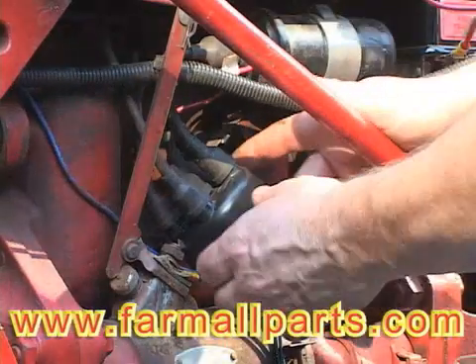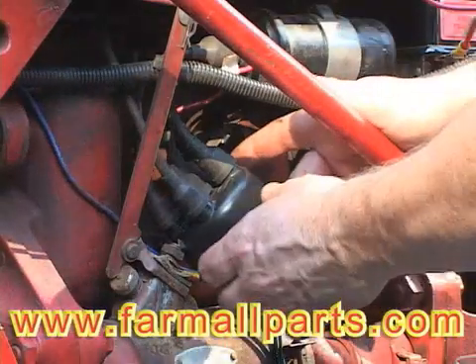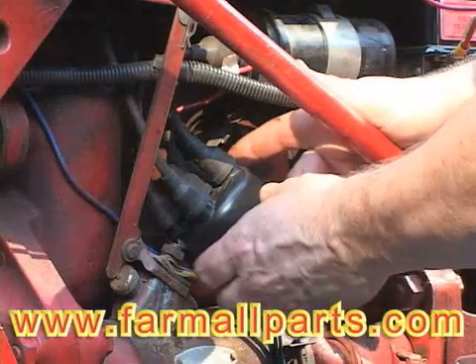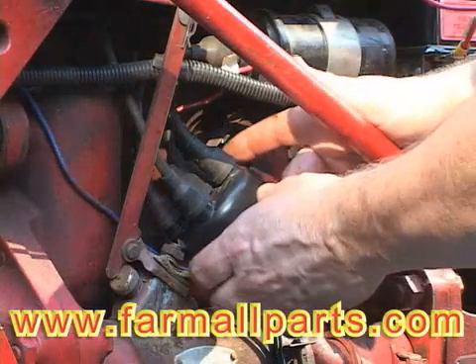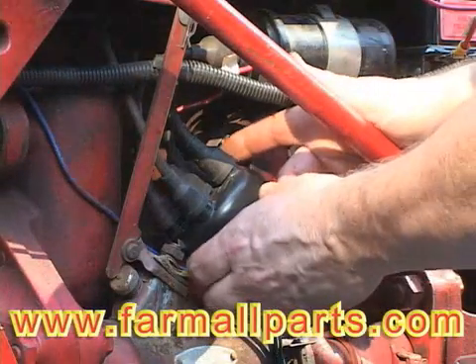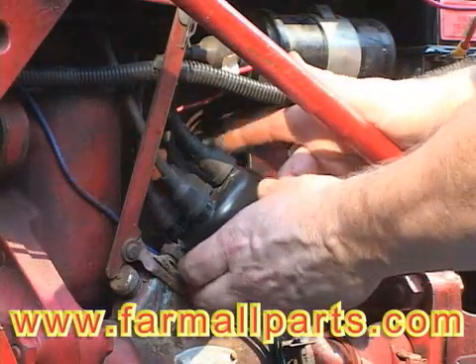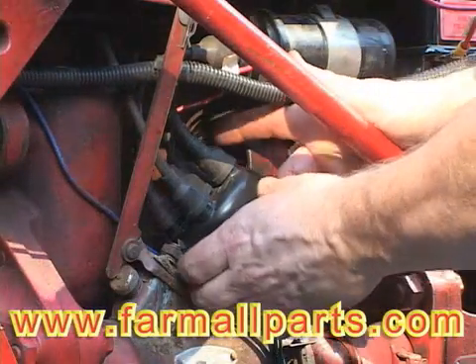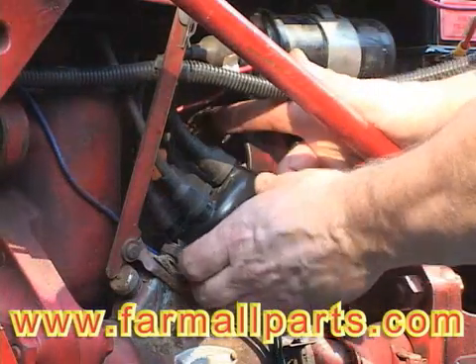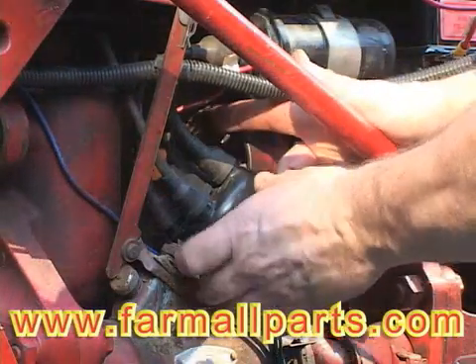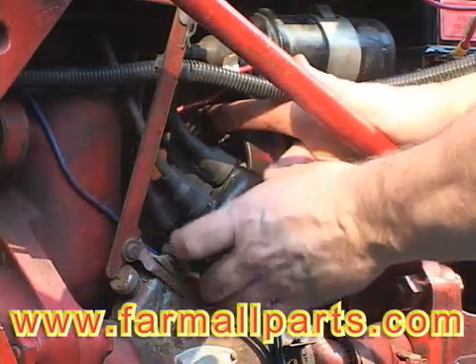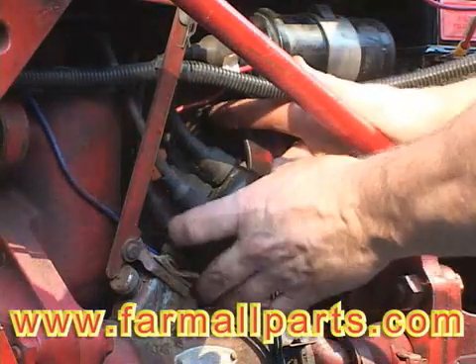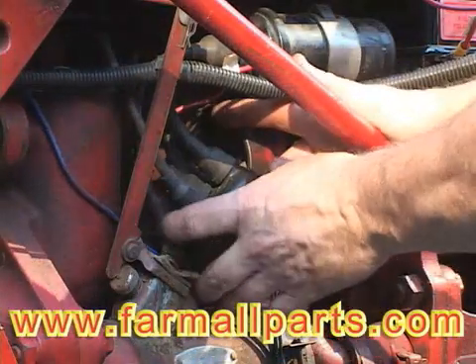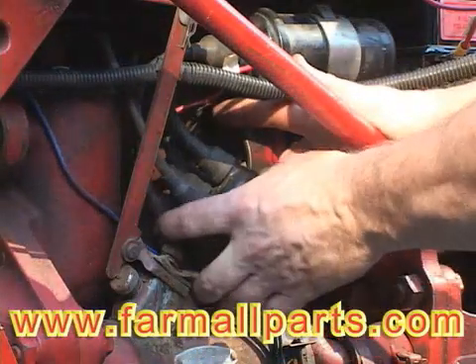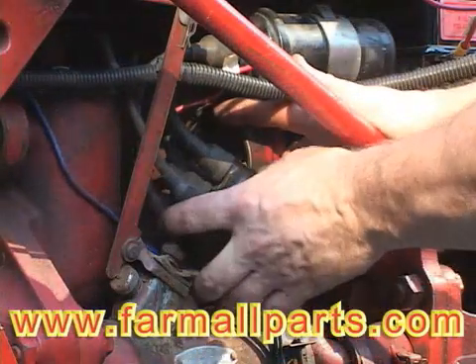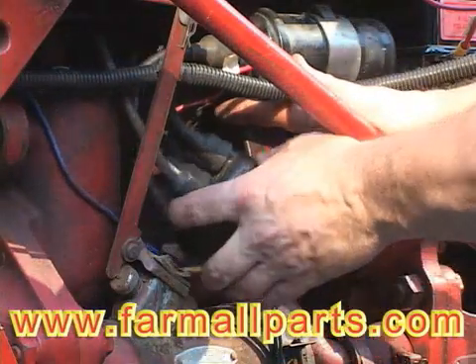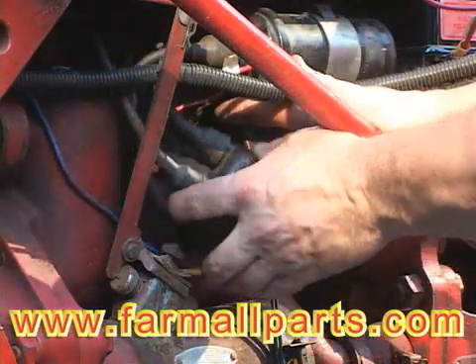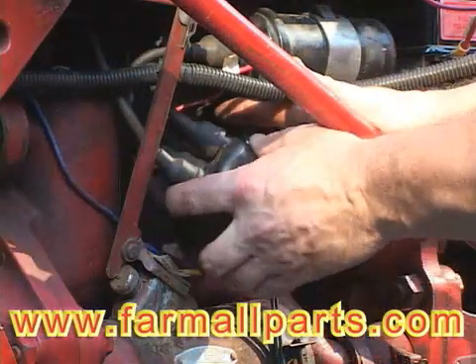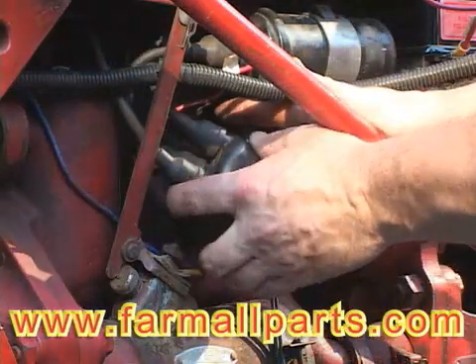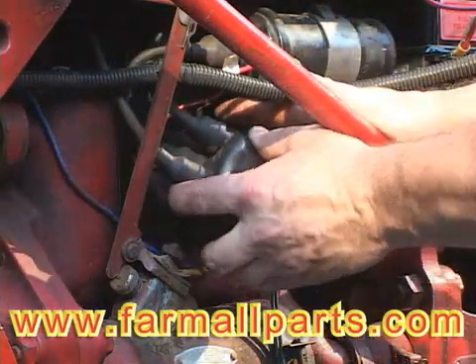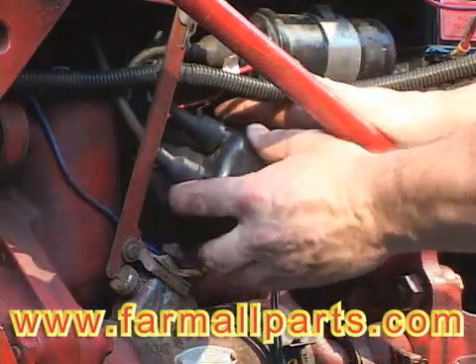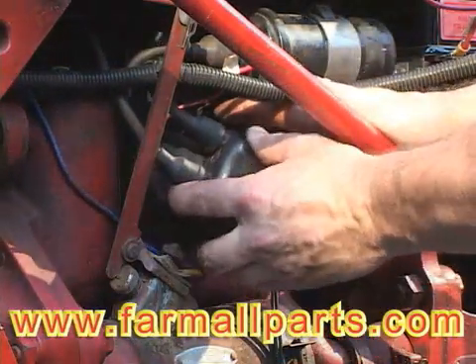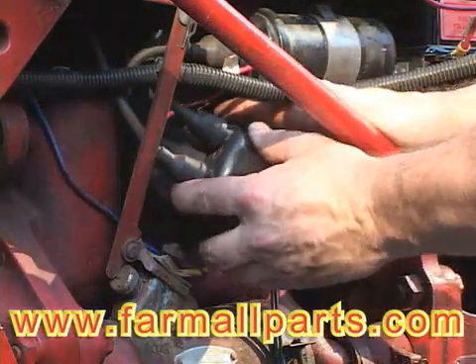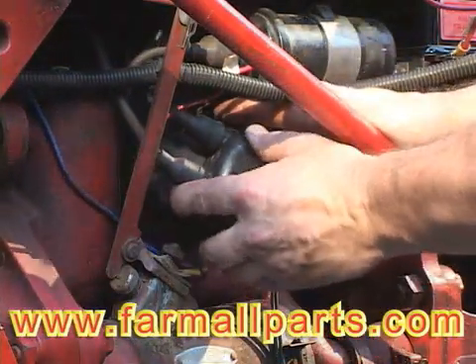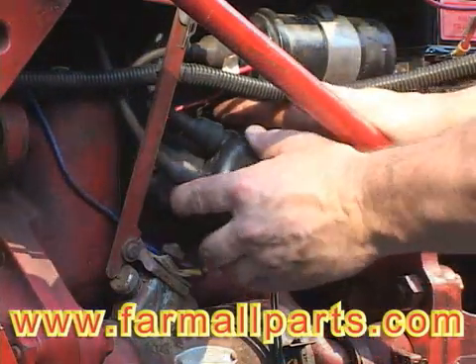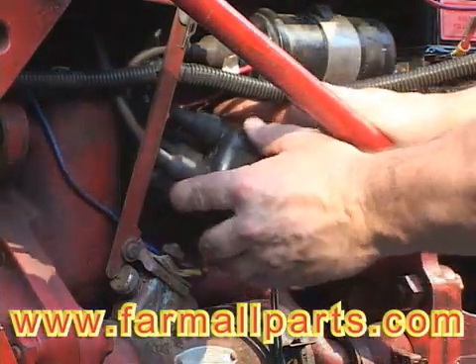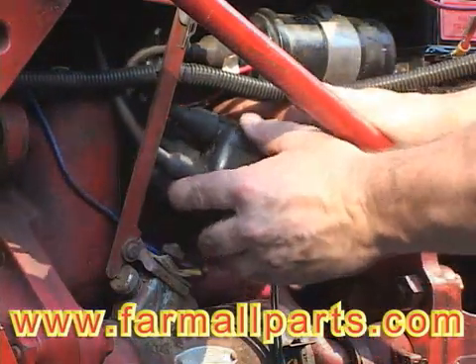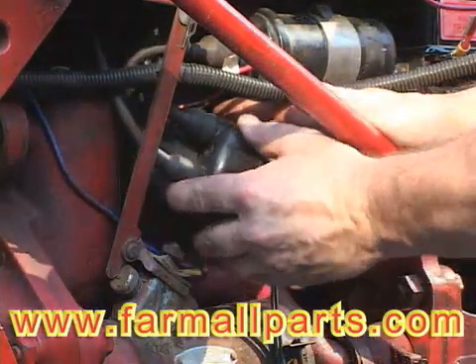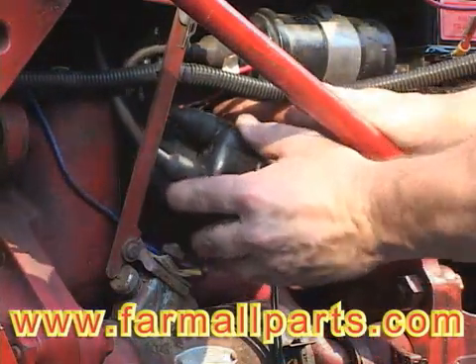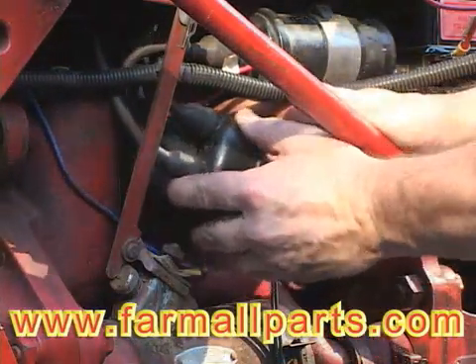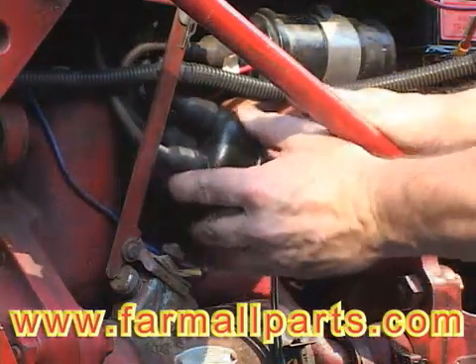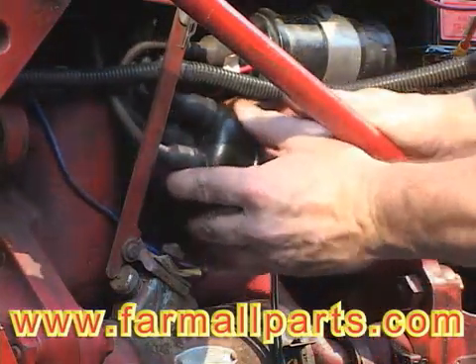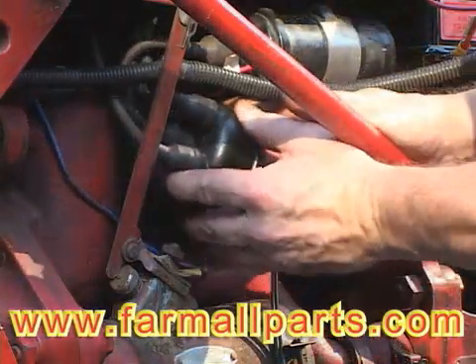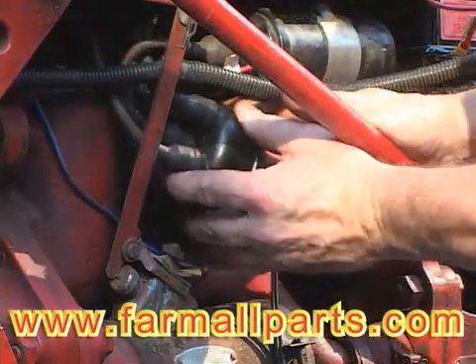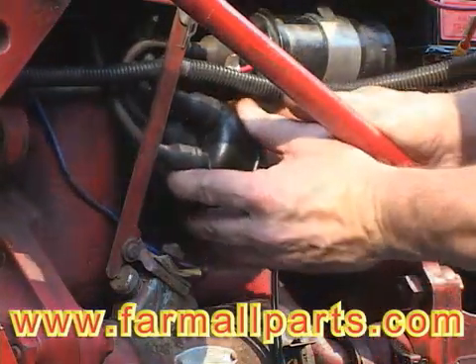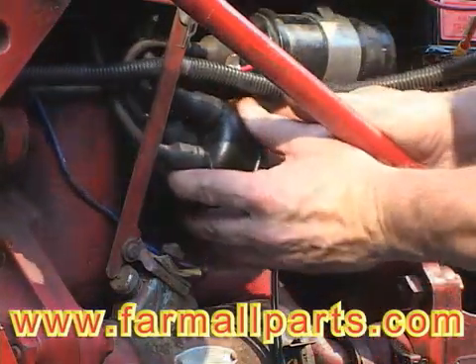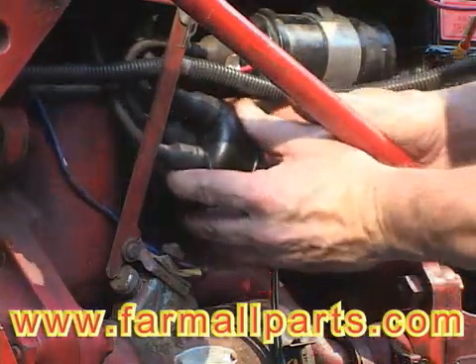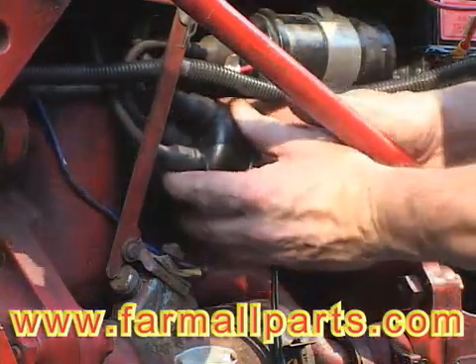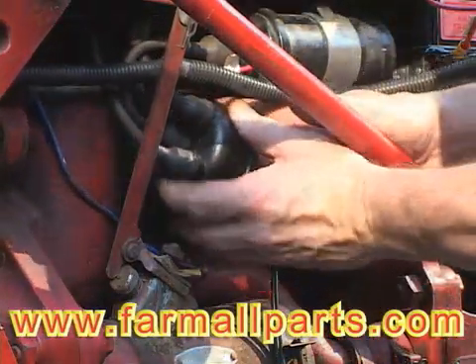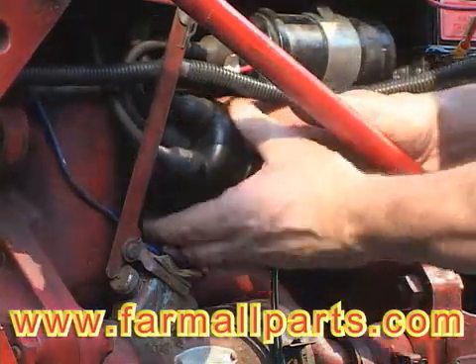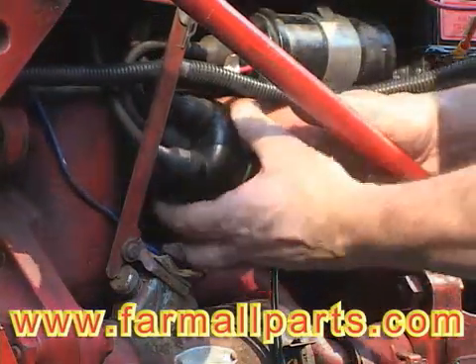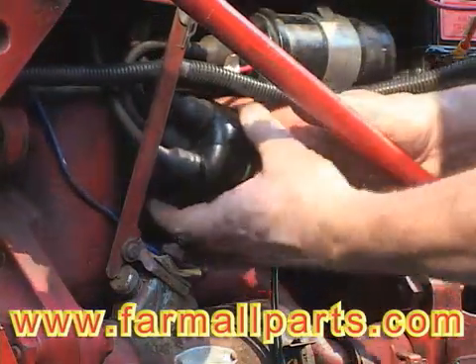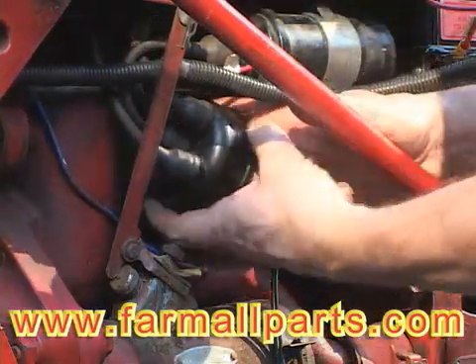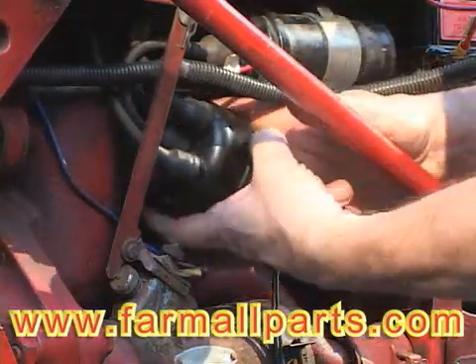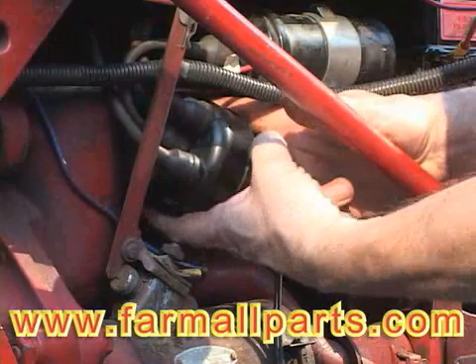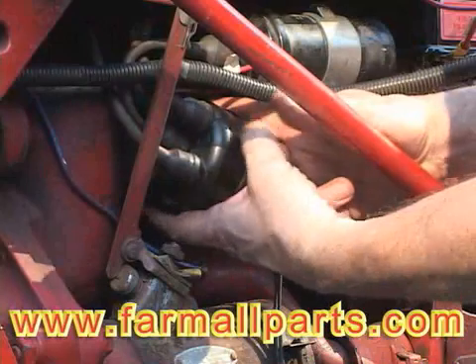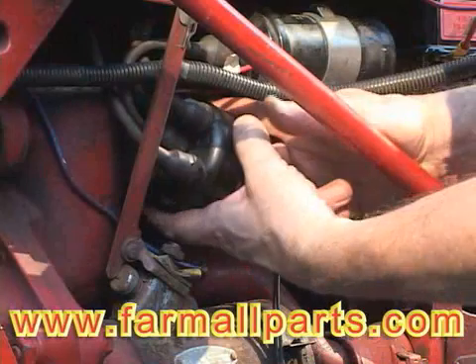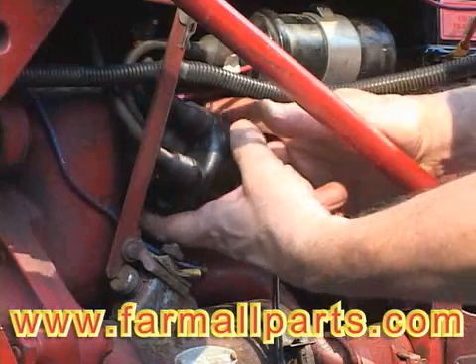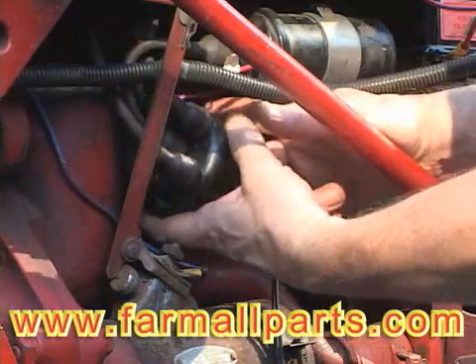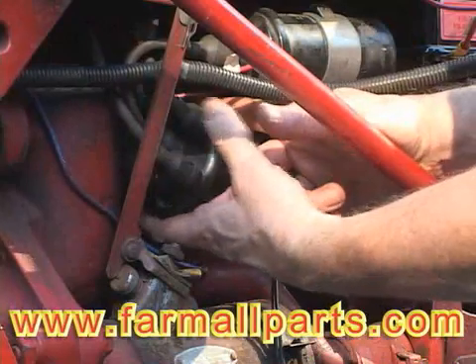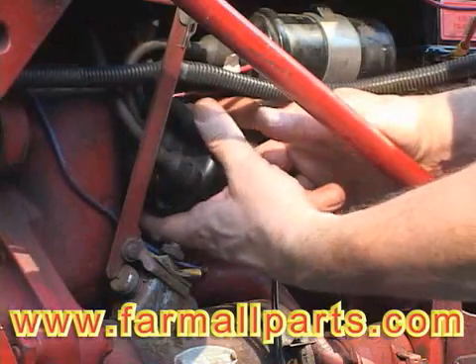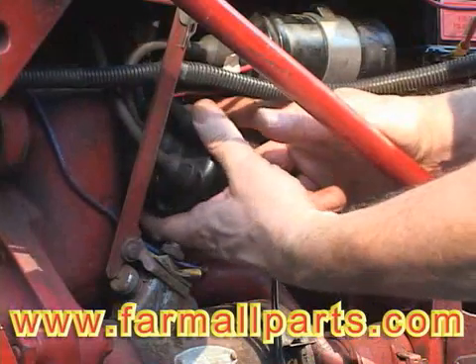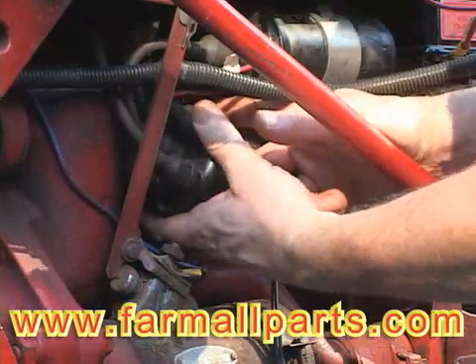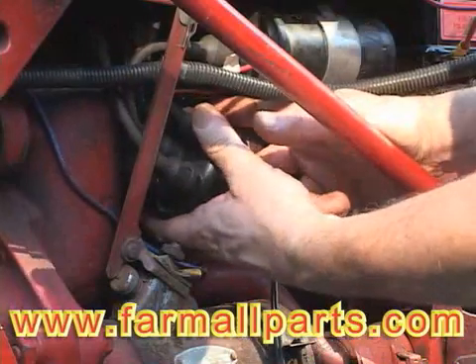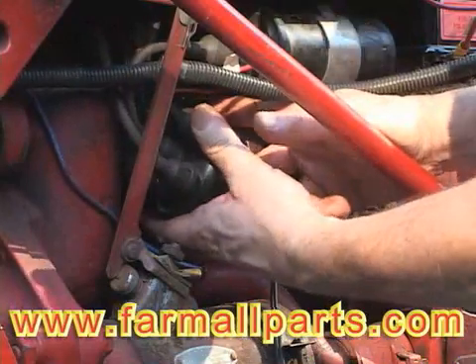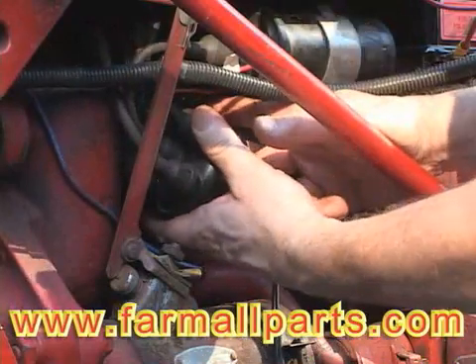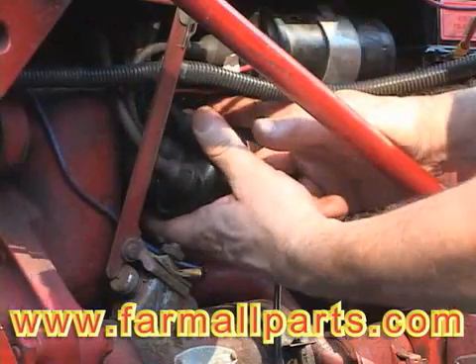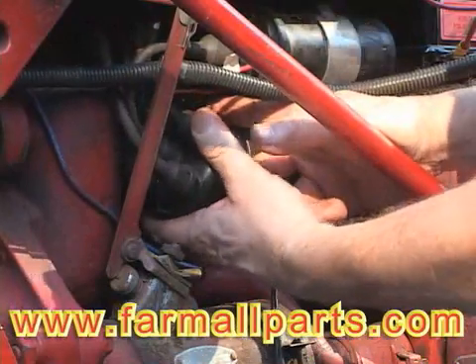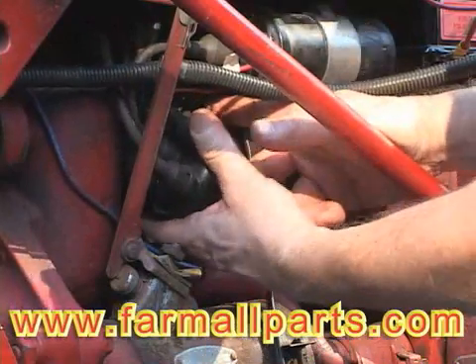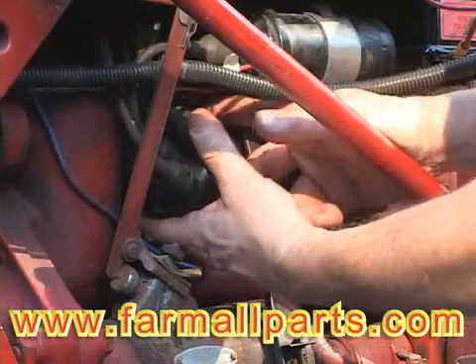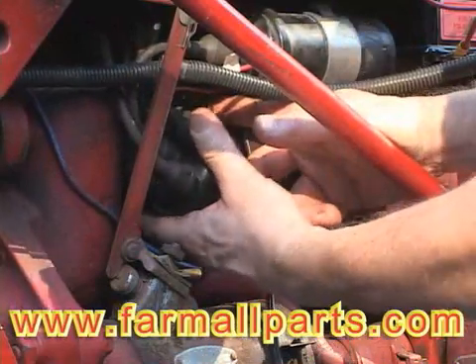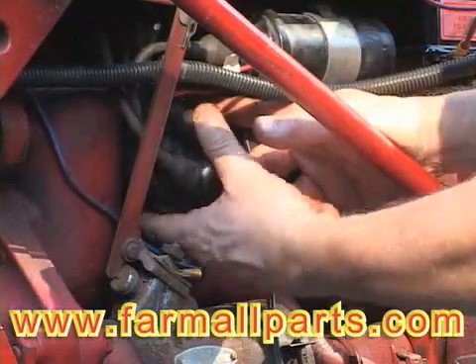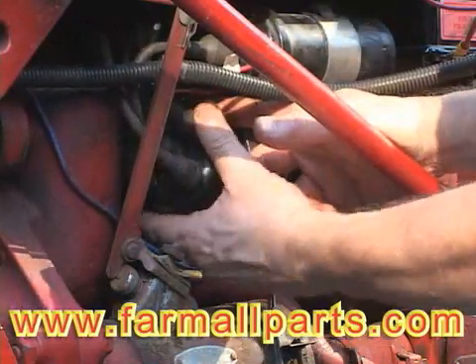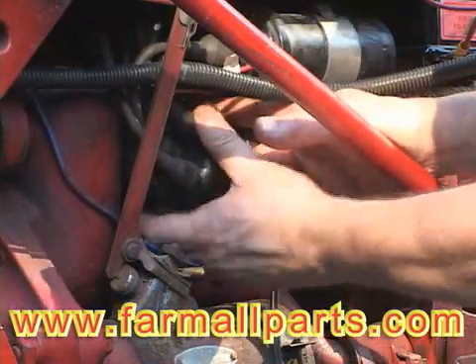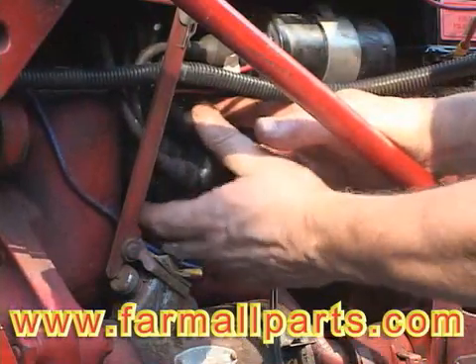The distributor cap goes back on. If any of your wires have fallen off, make sure that they've gone back on in the correct order.